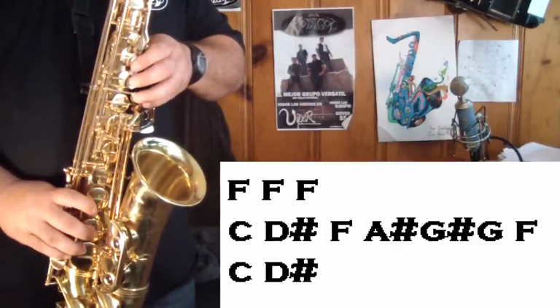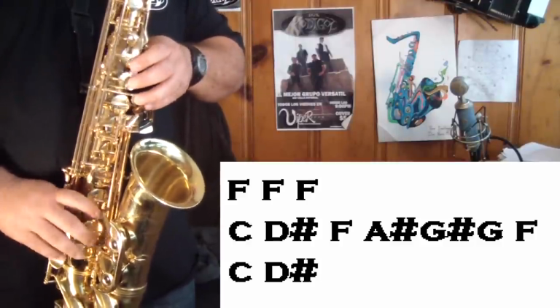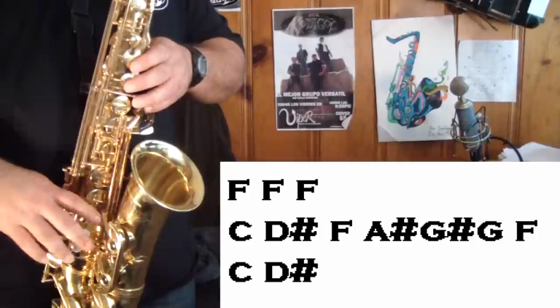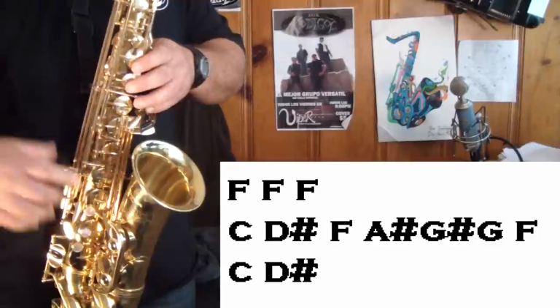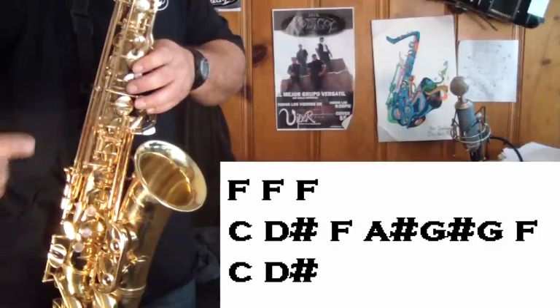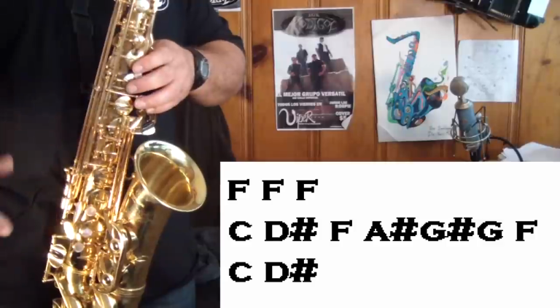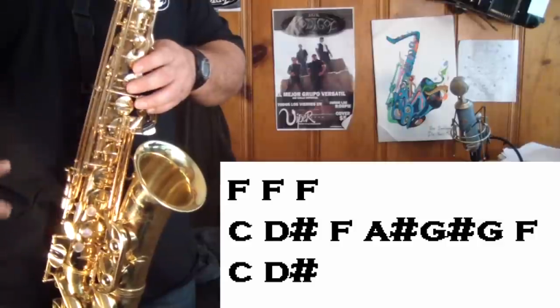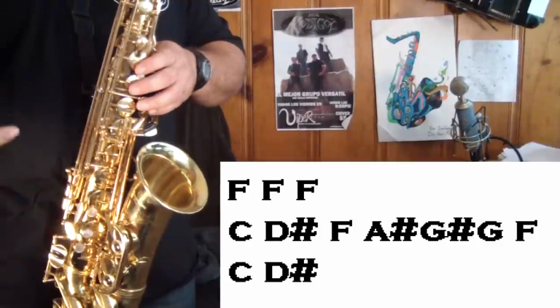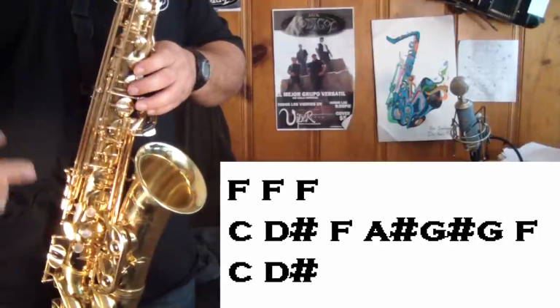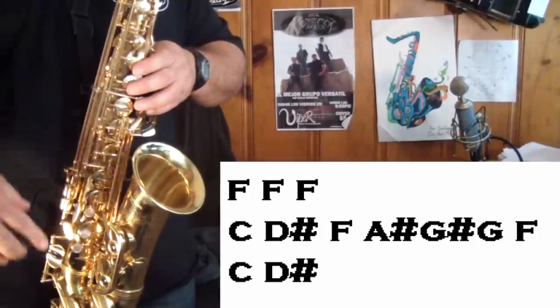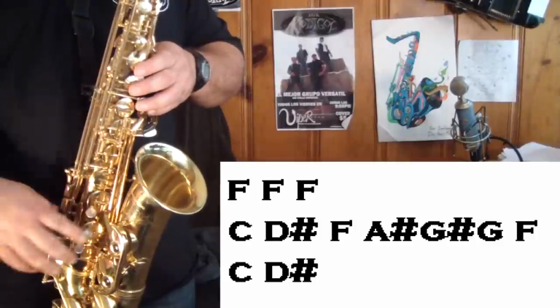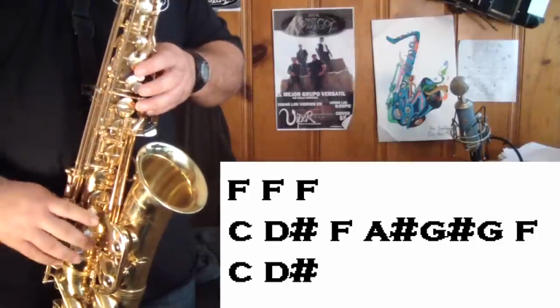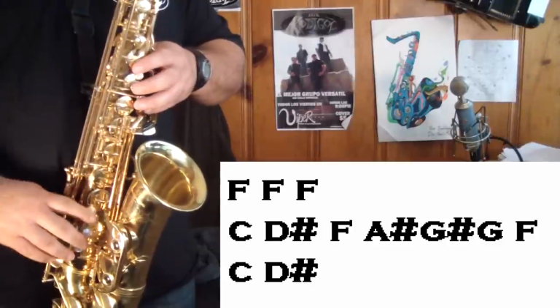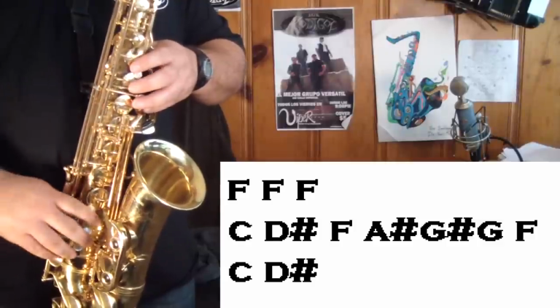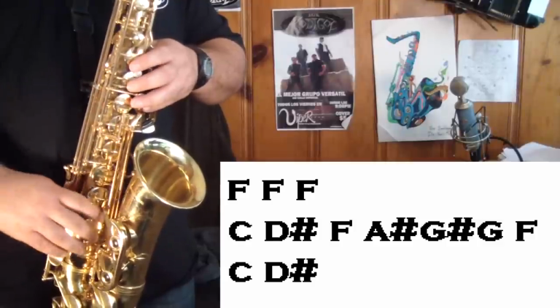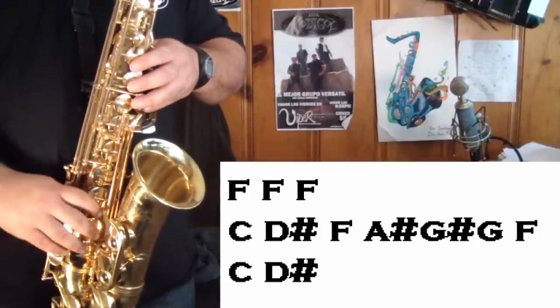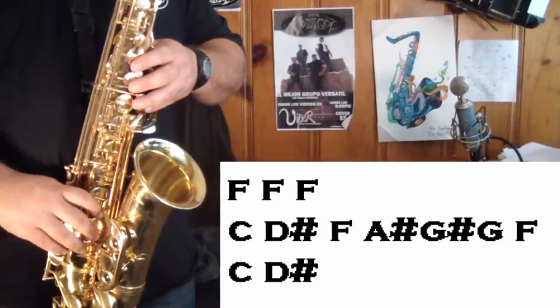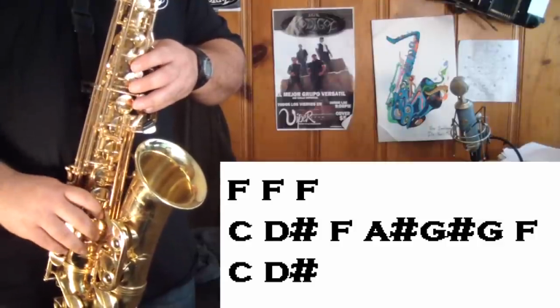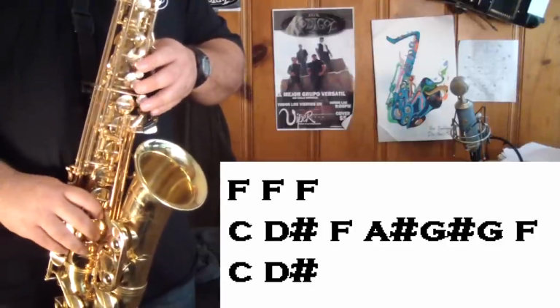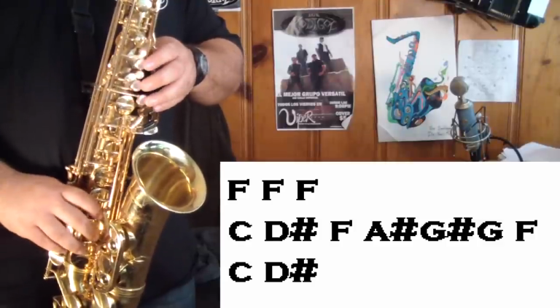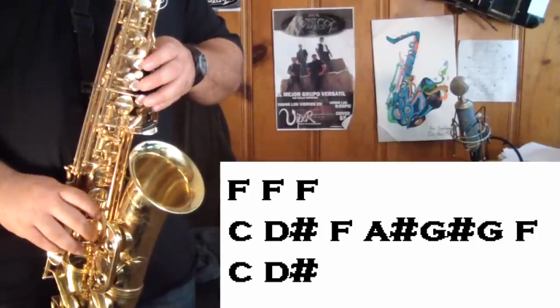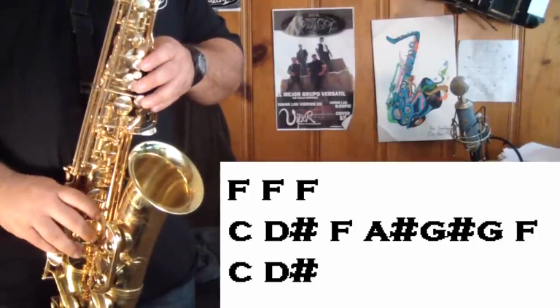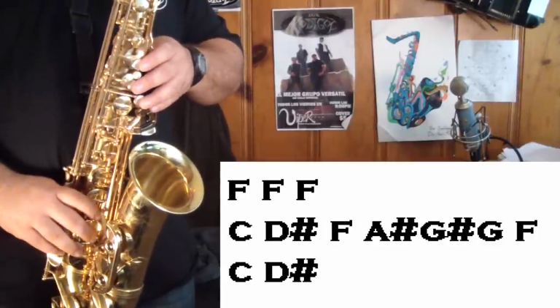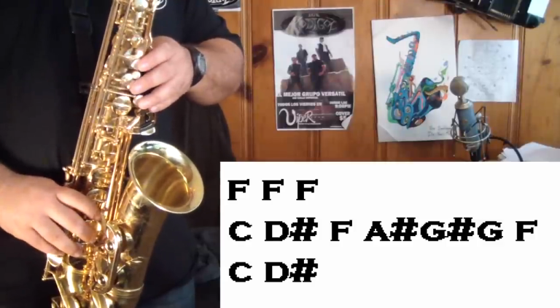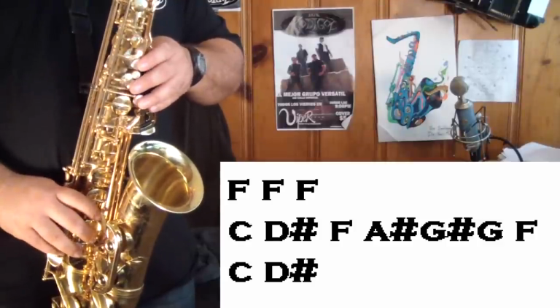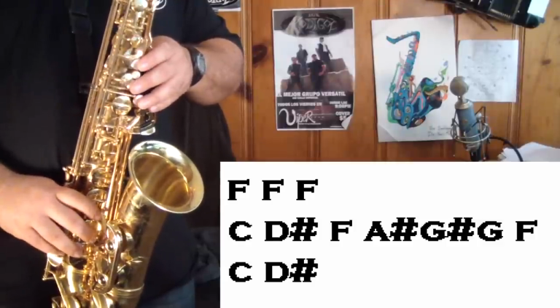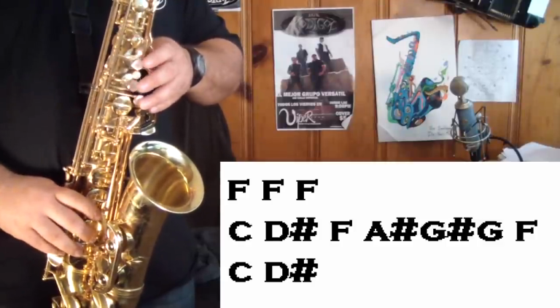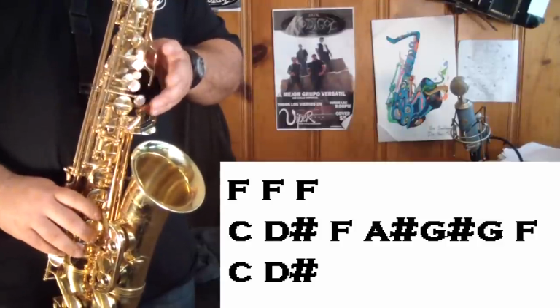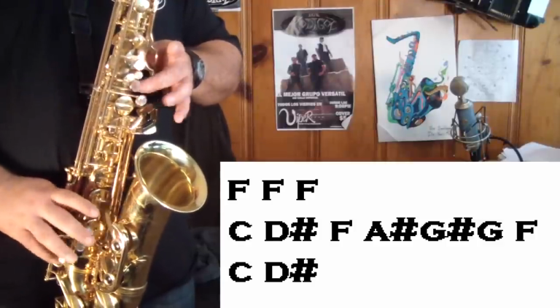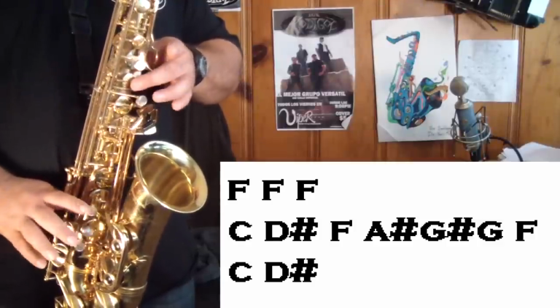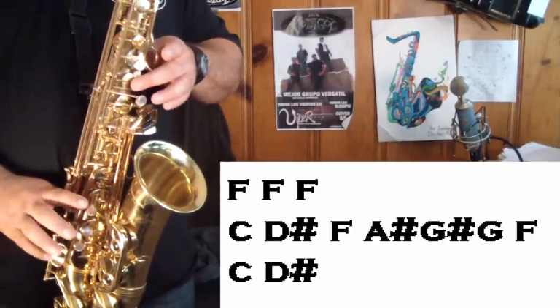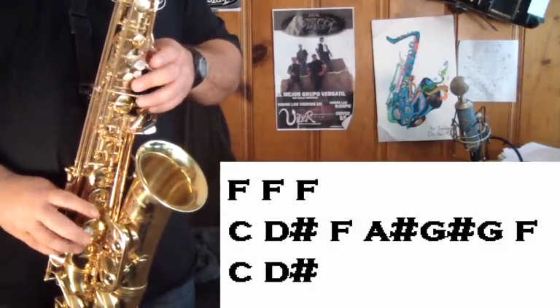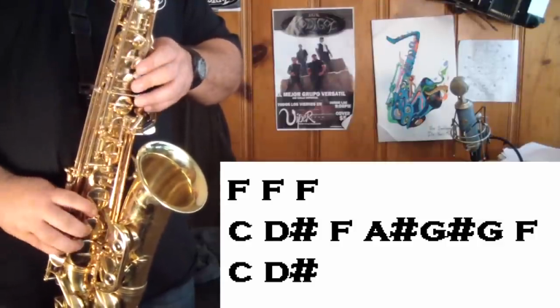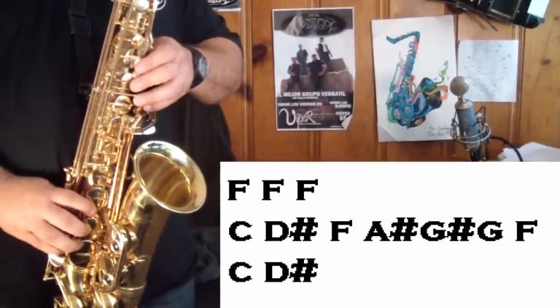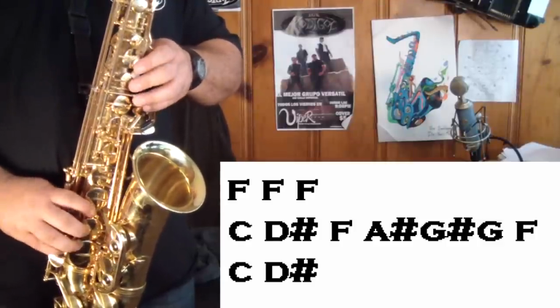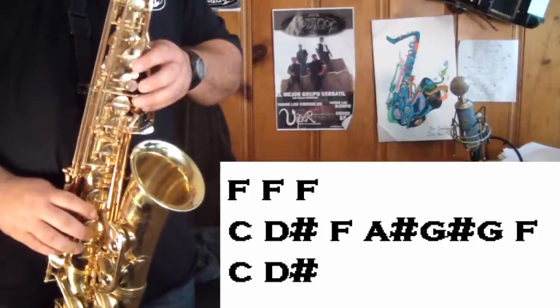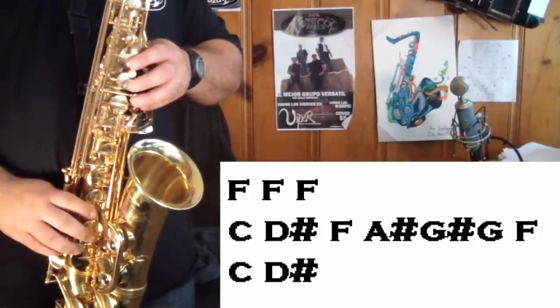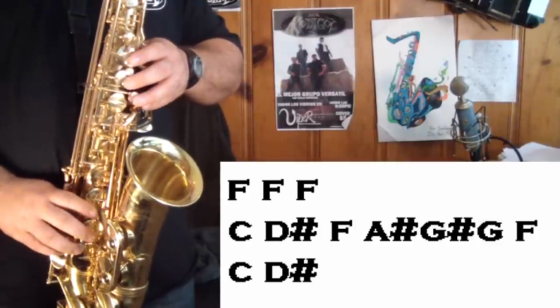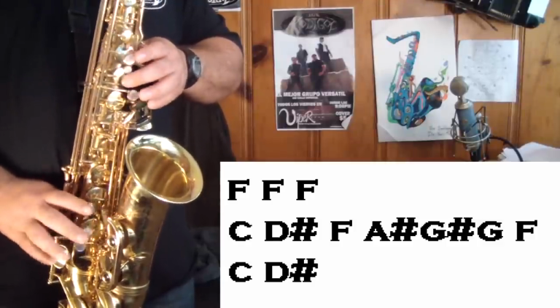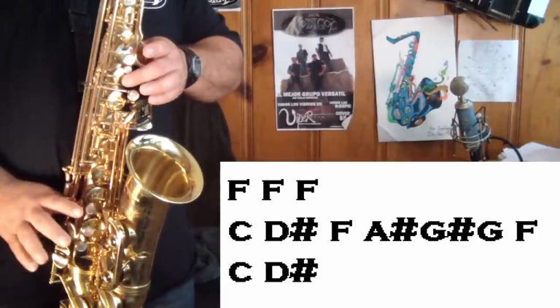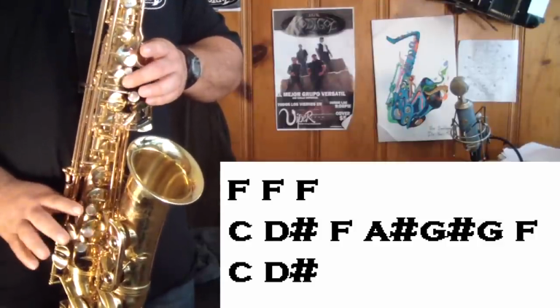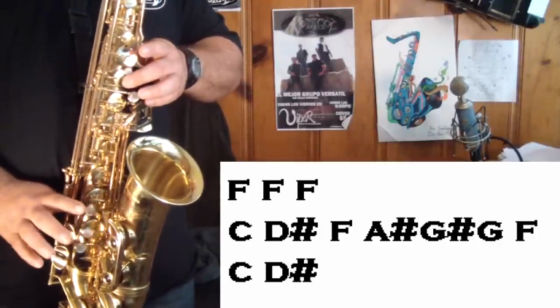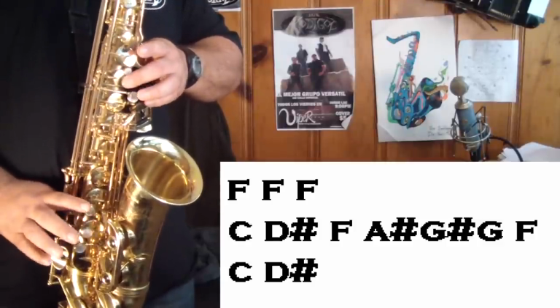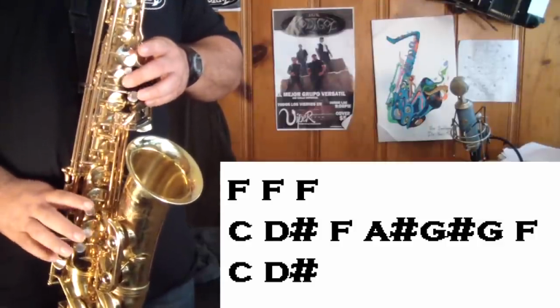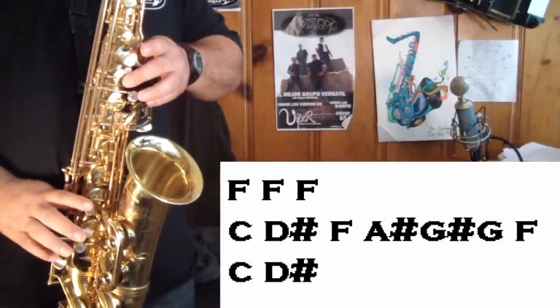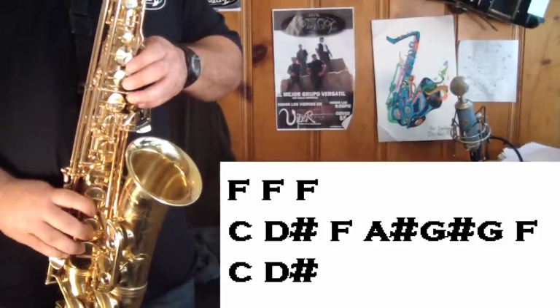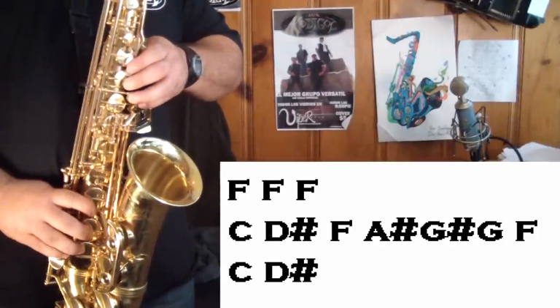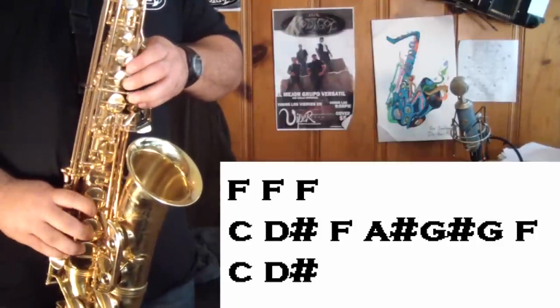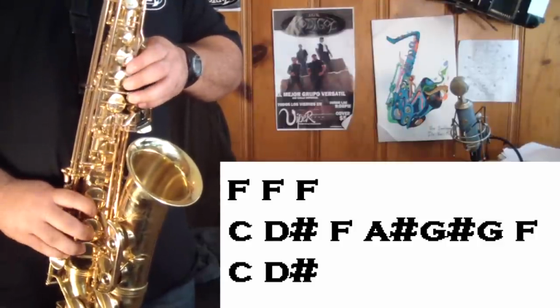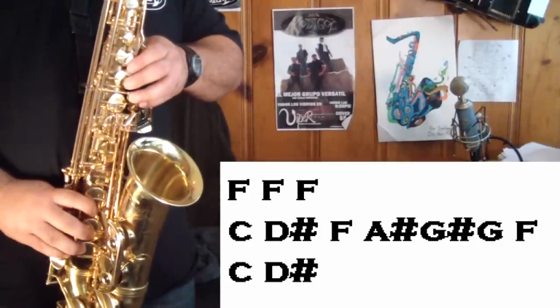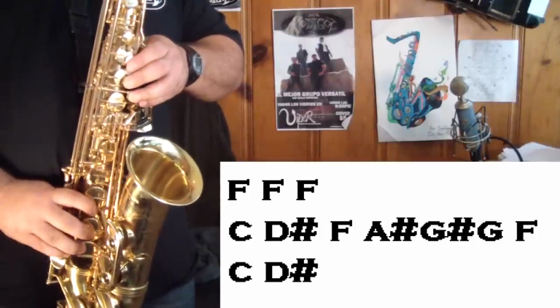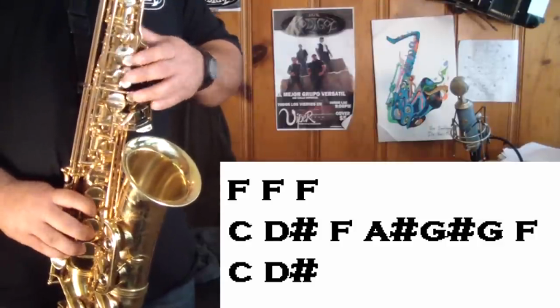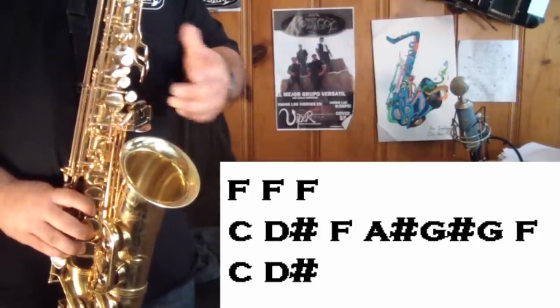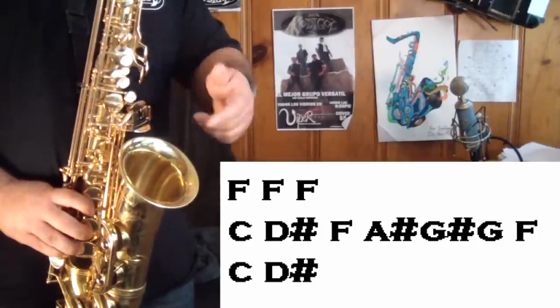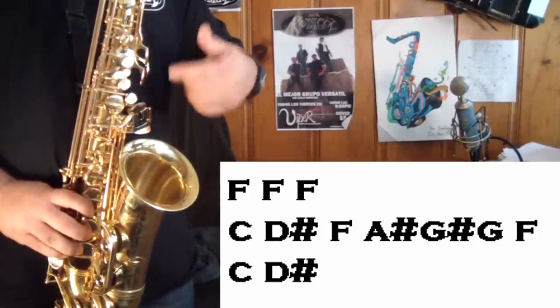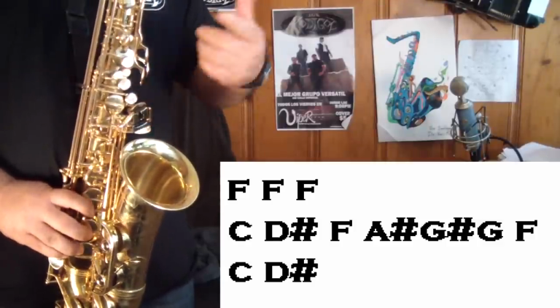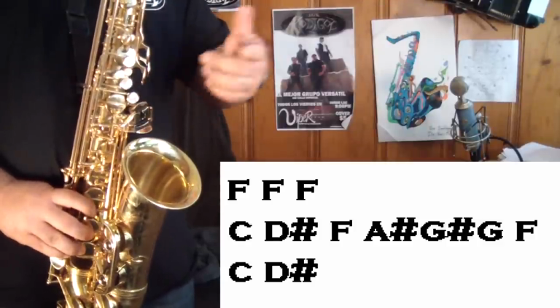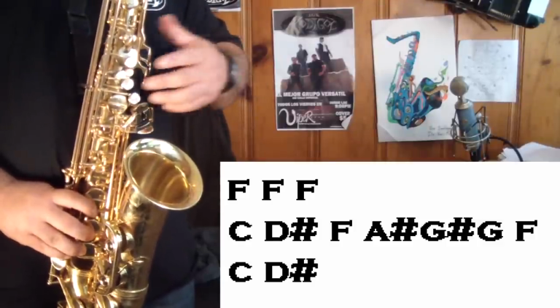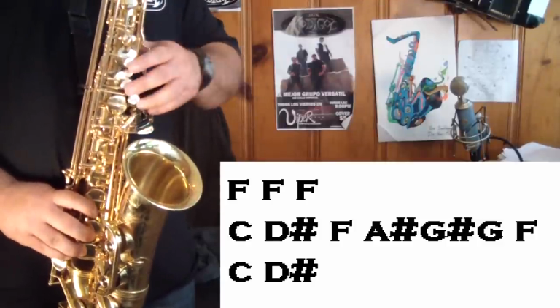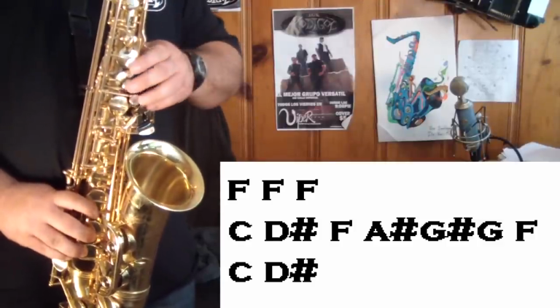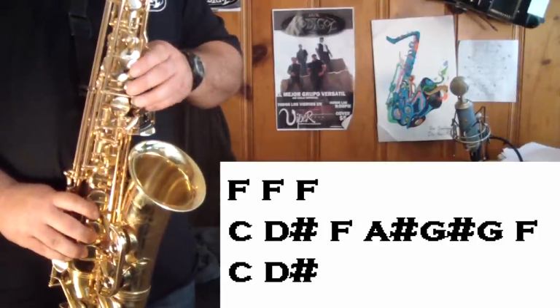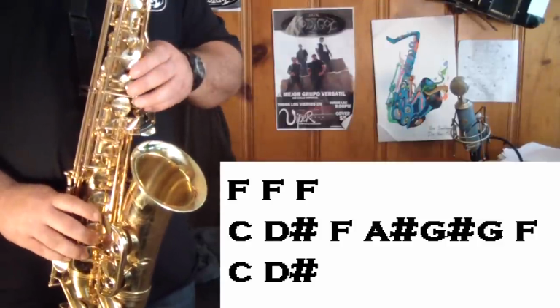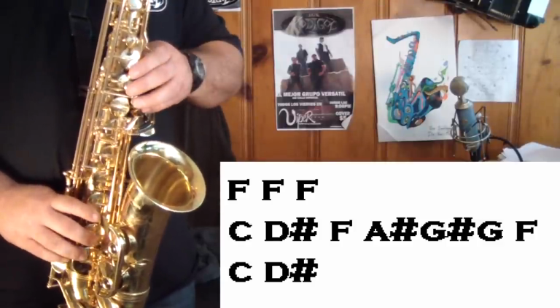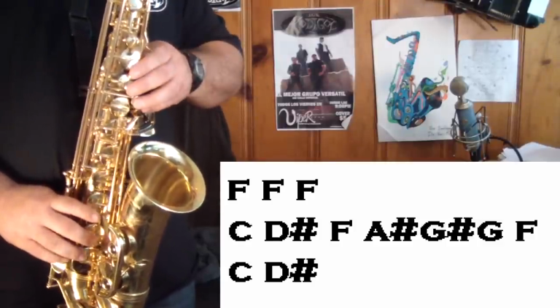It's like a circle, too. You play those last two notes, which is C and D sharp, and then you start all over on top.